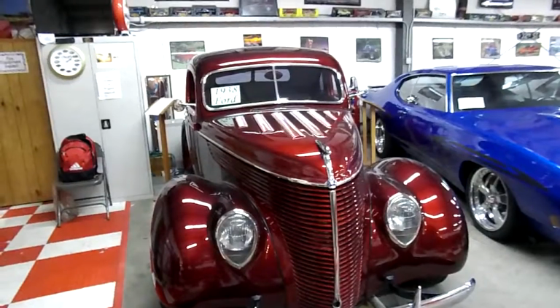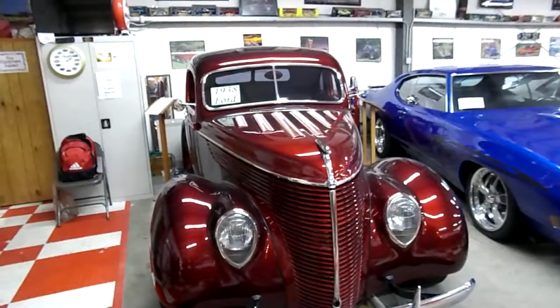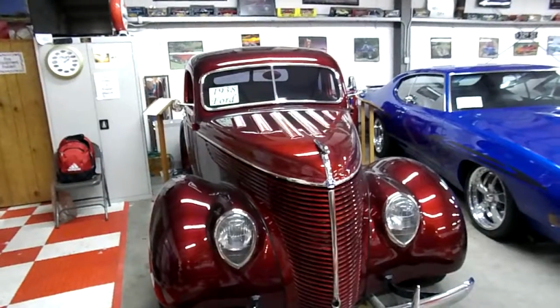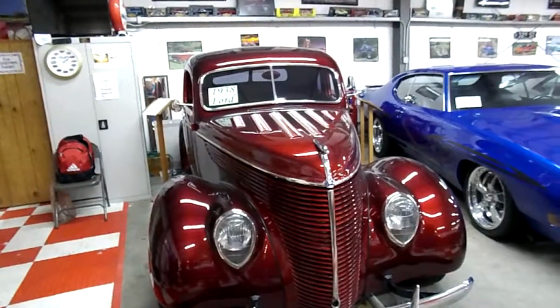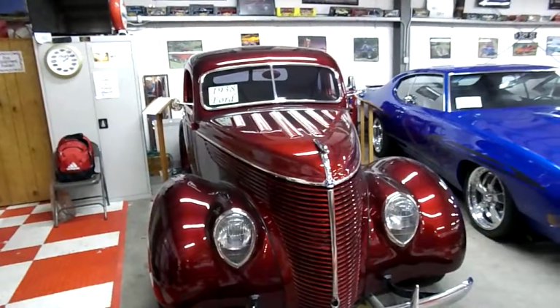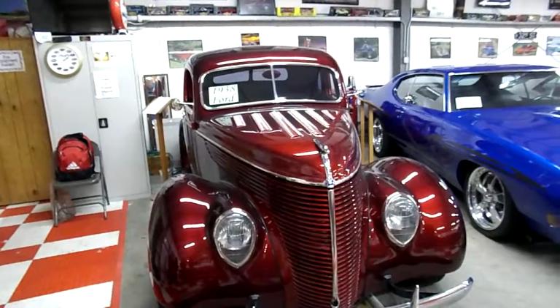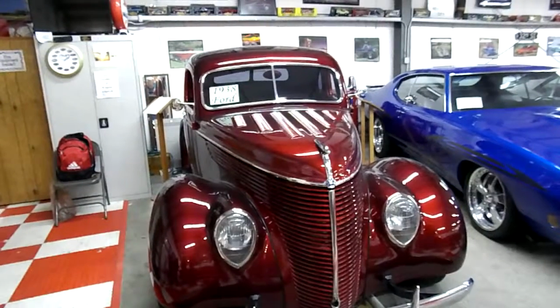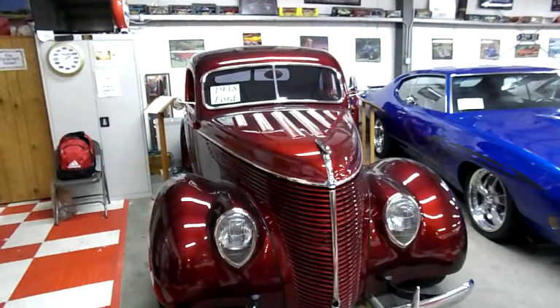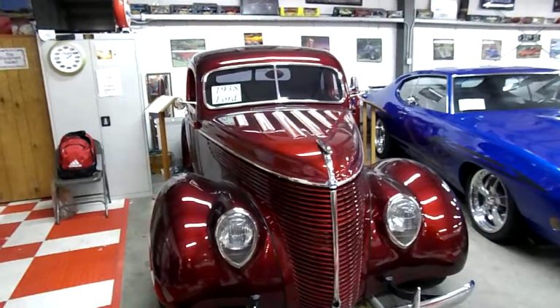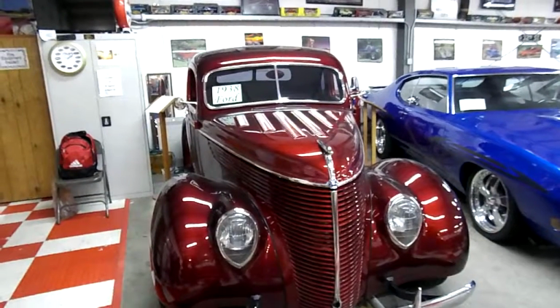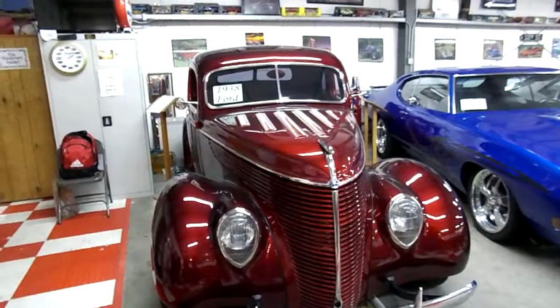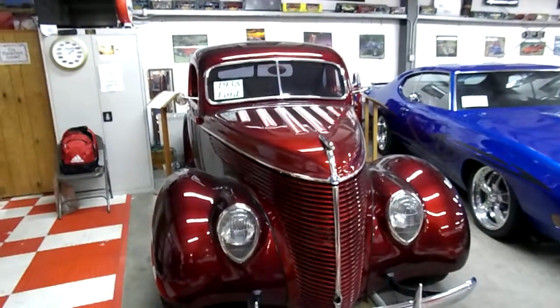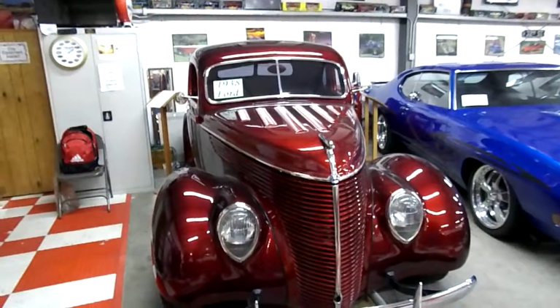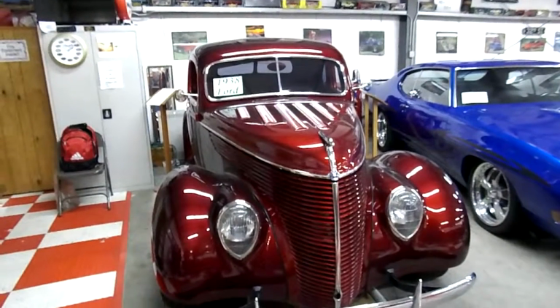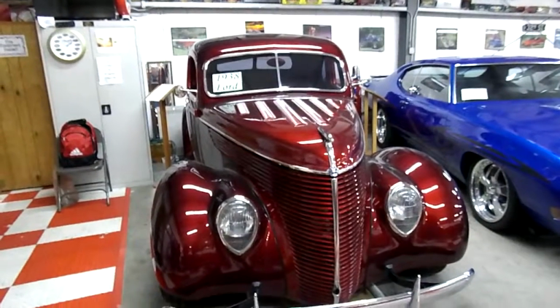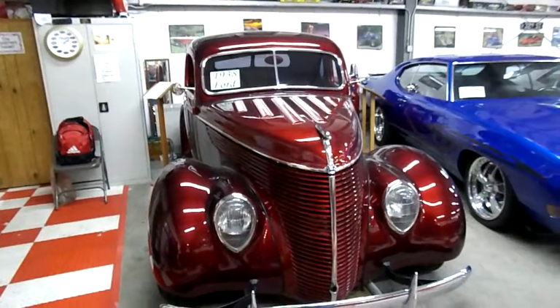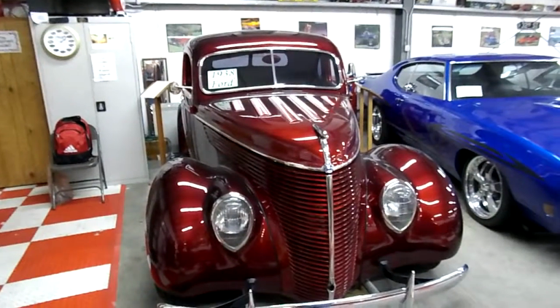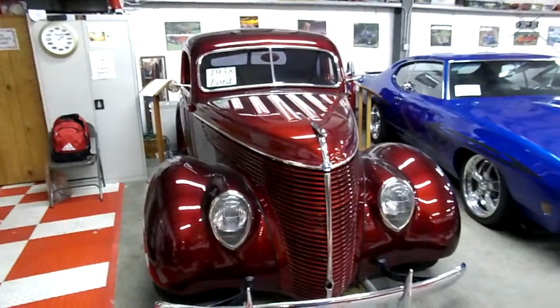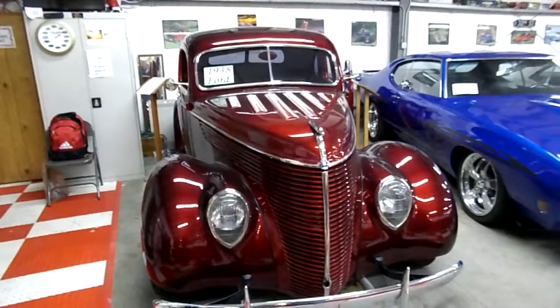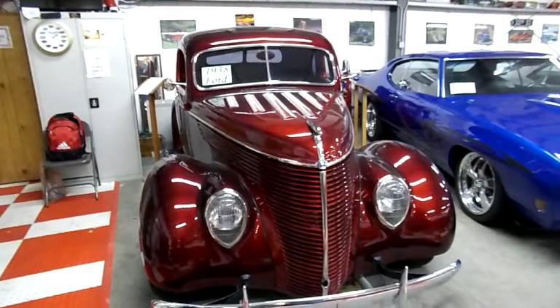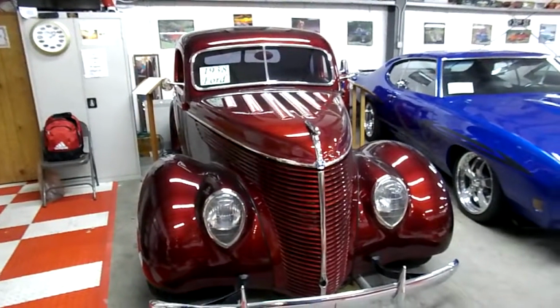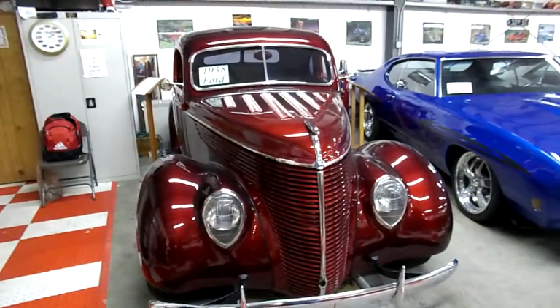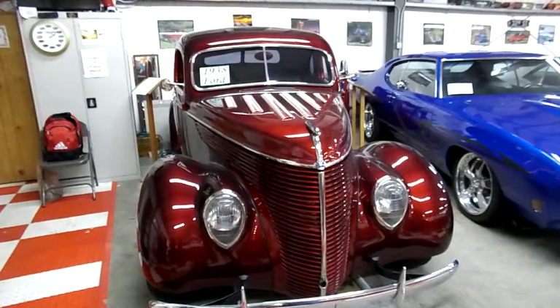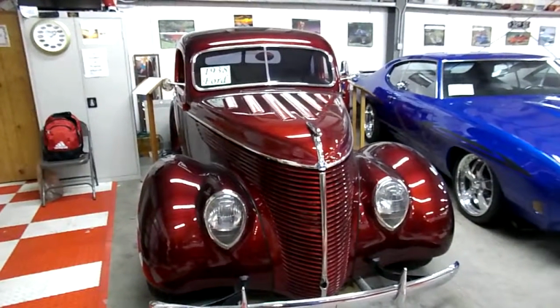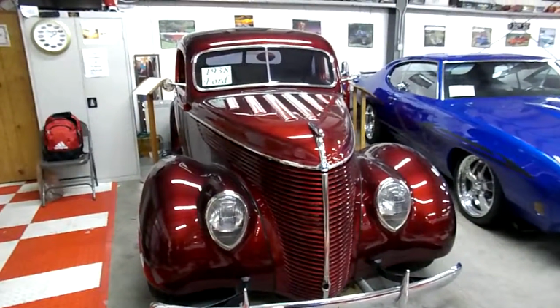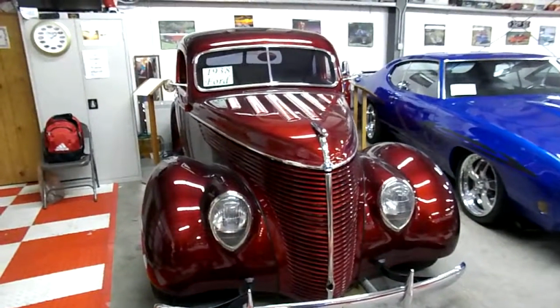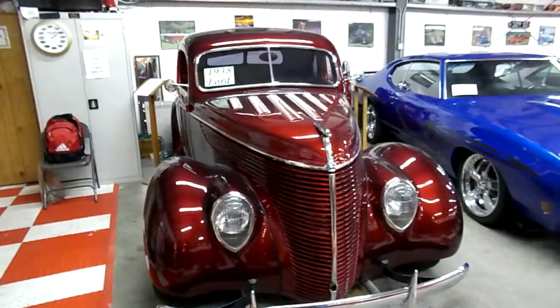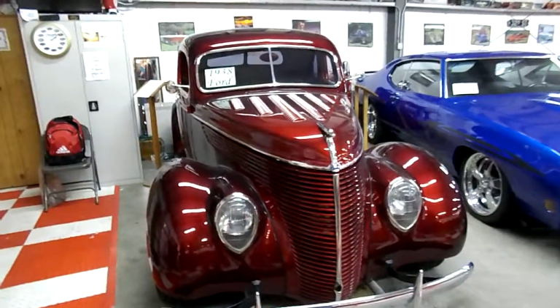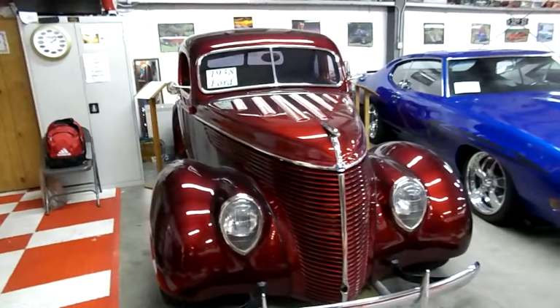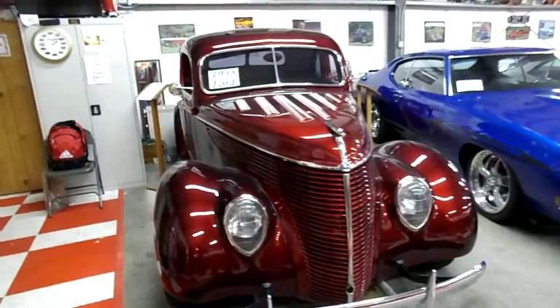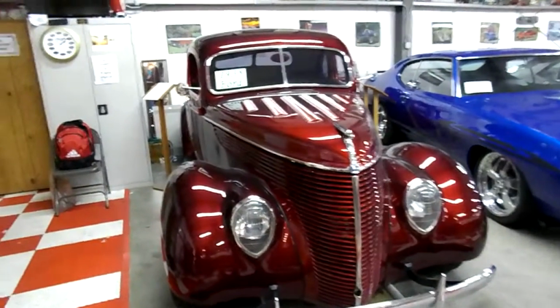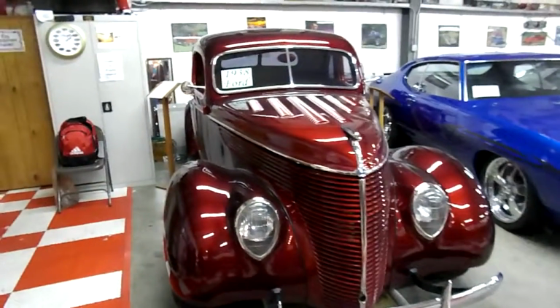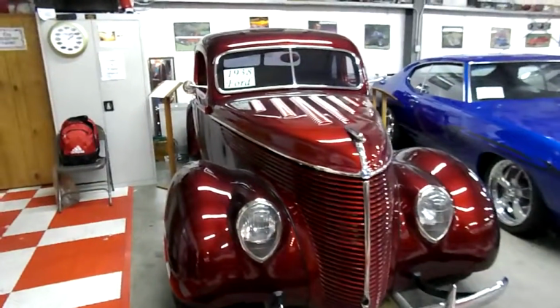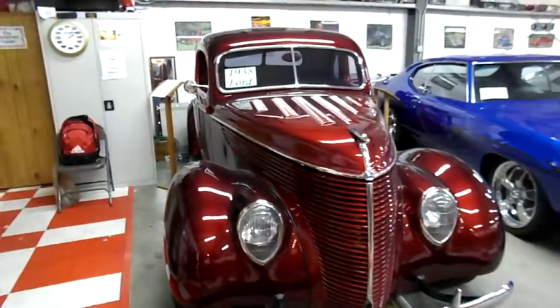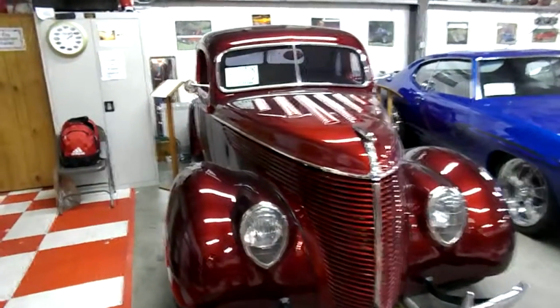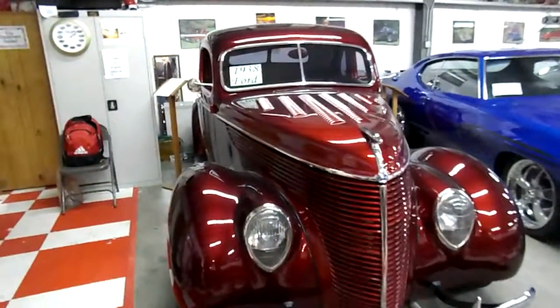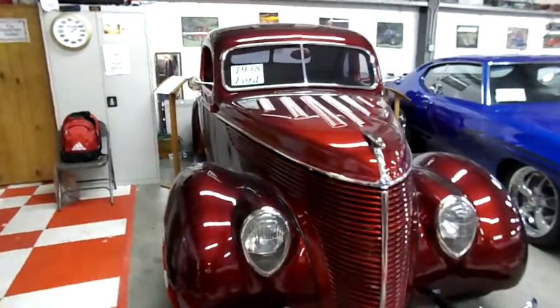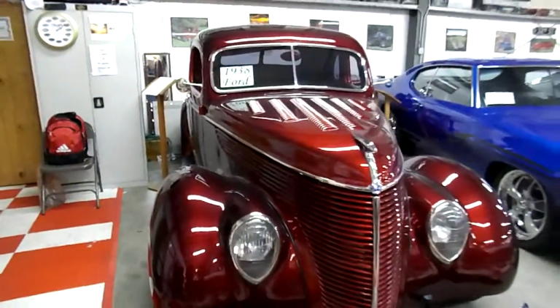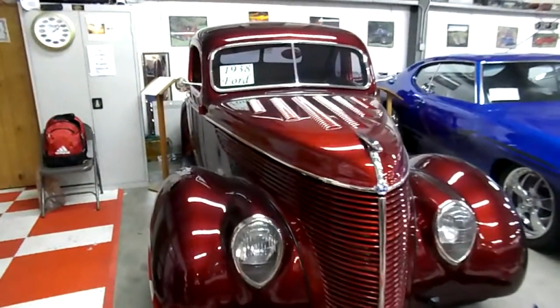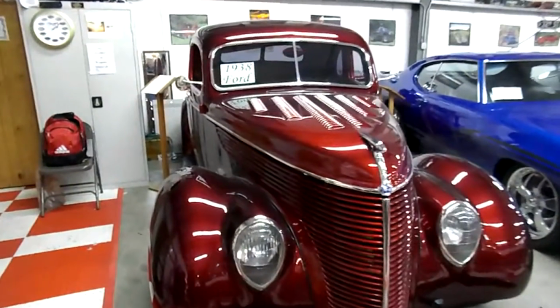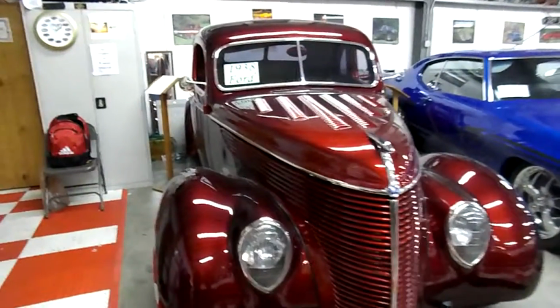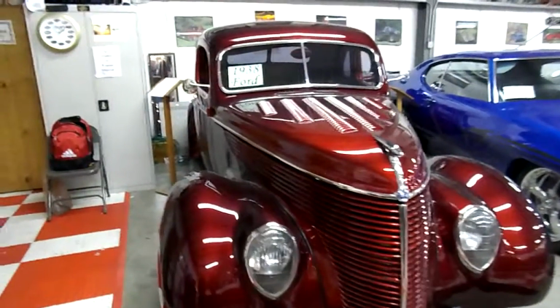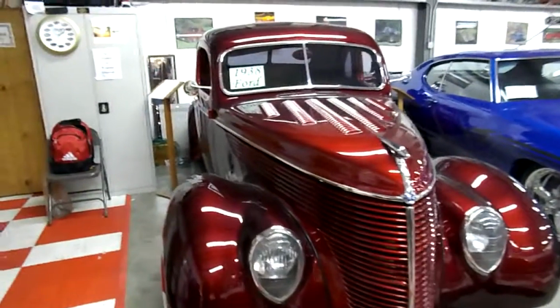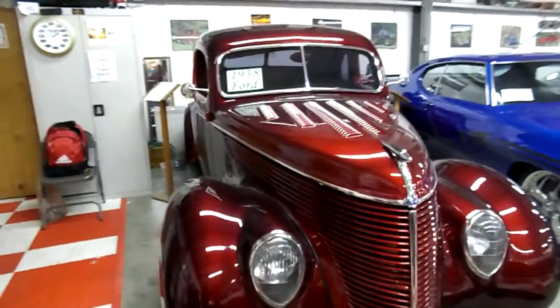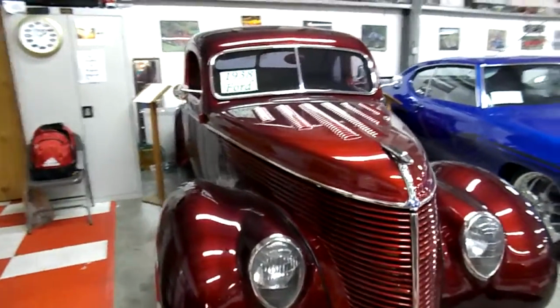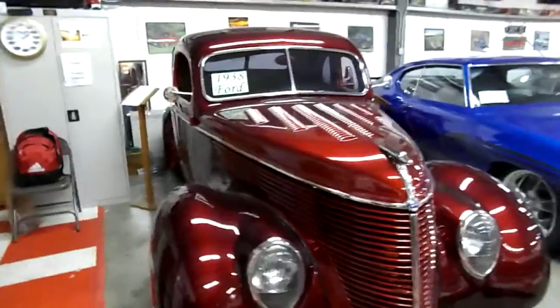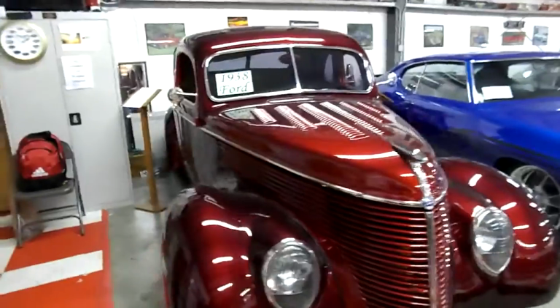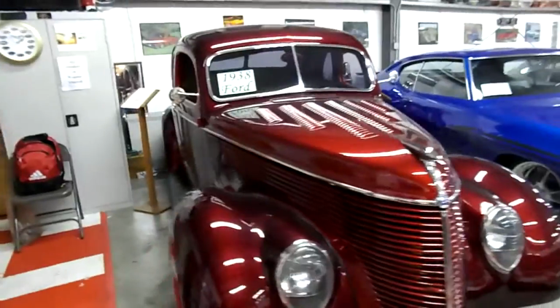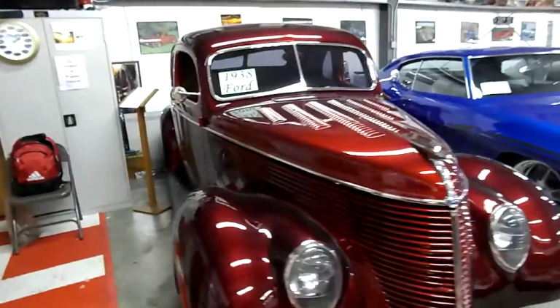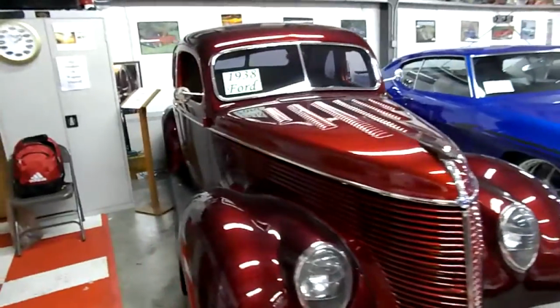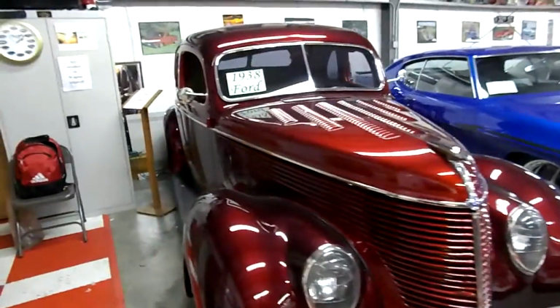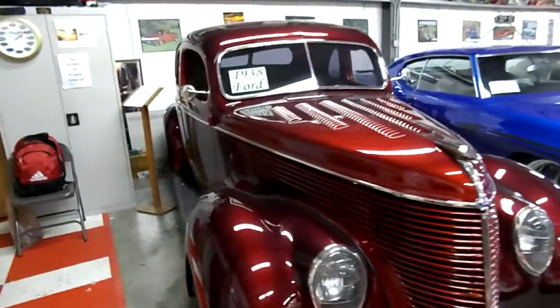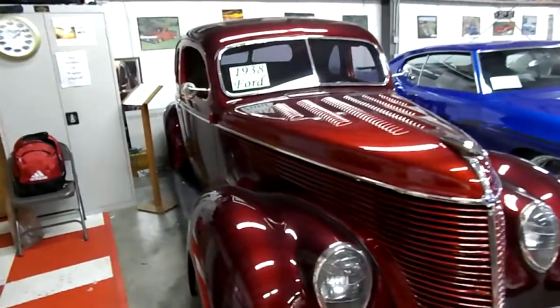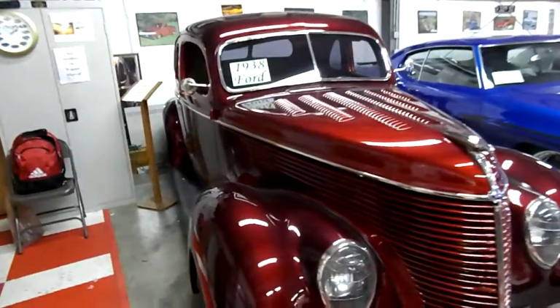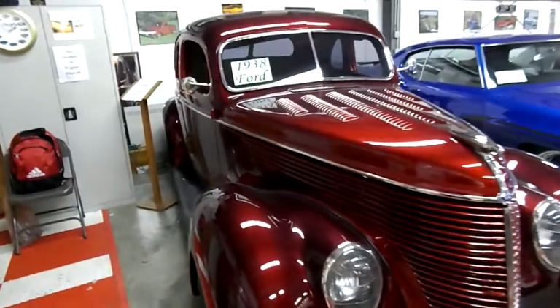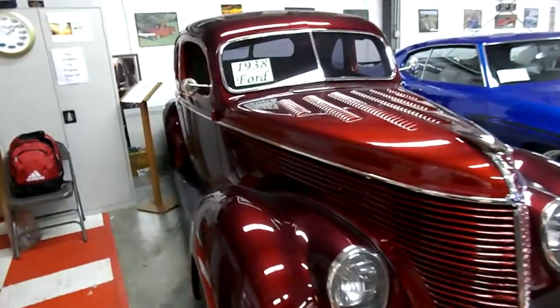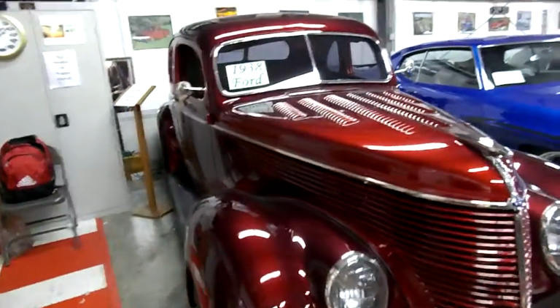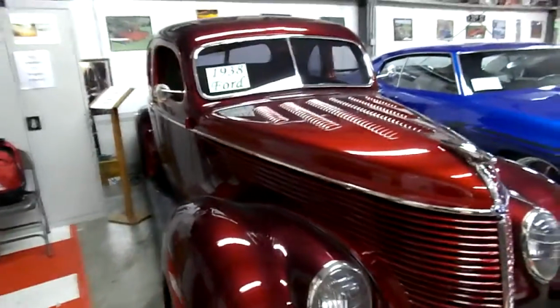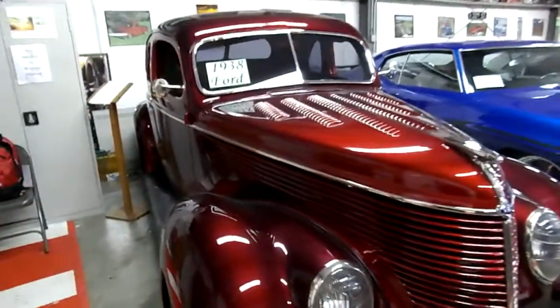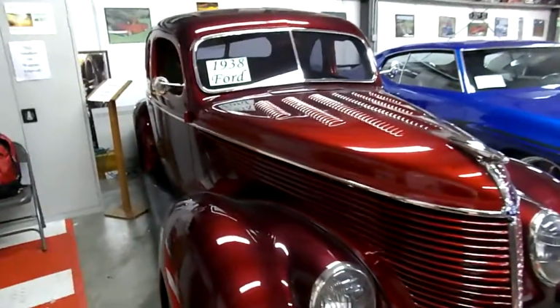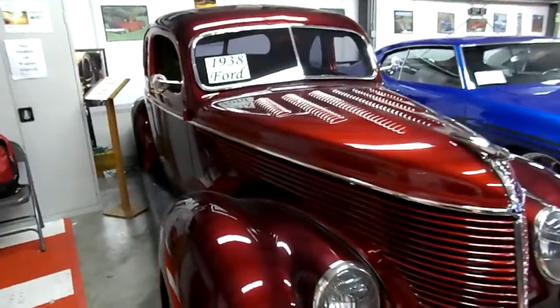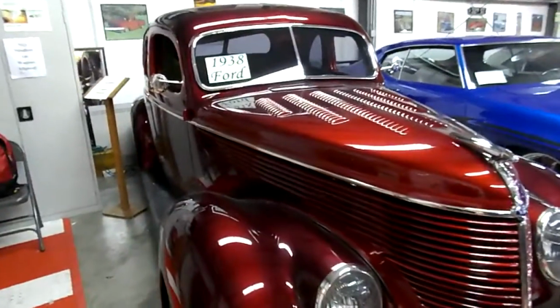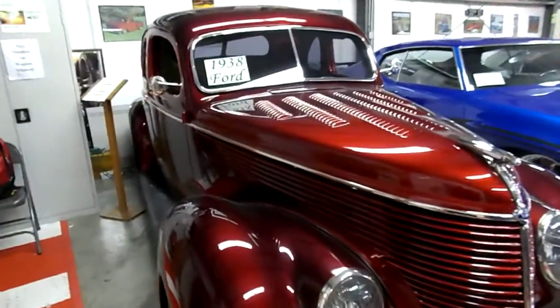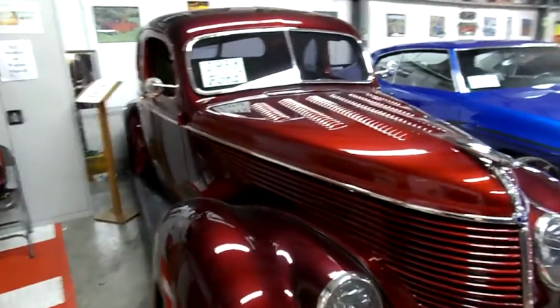It's got a brand new Crate 350 in it. It's got vintage air, power steering, and power brakes.